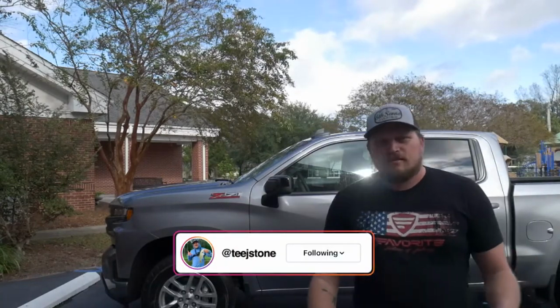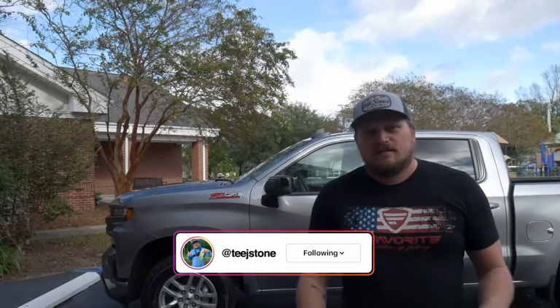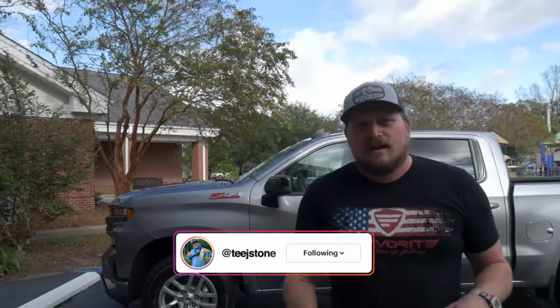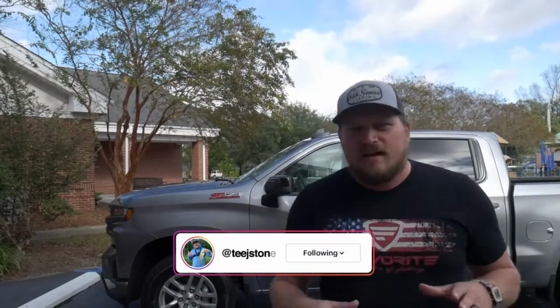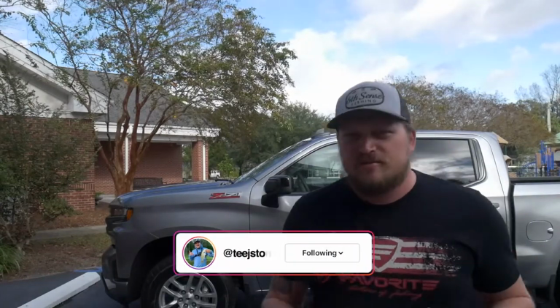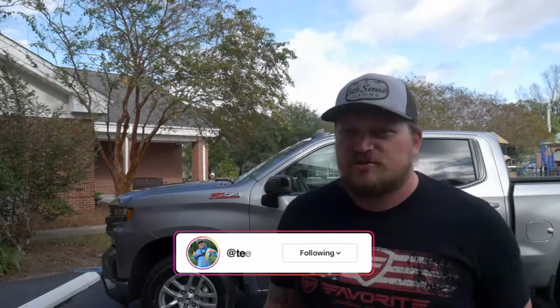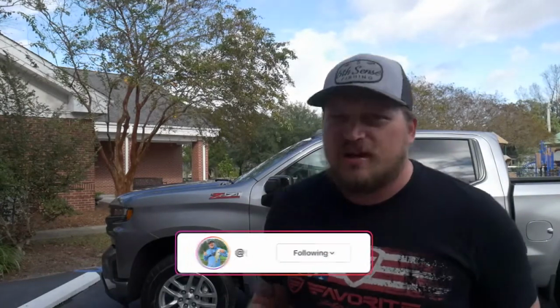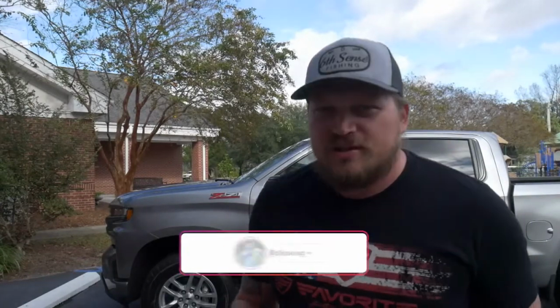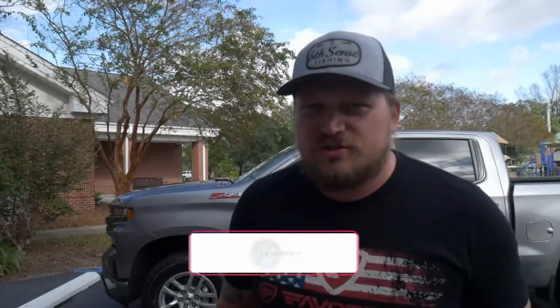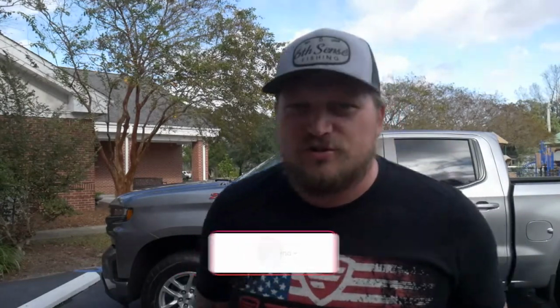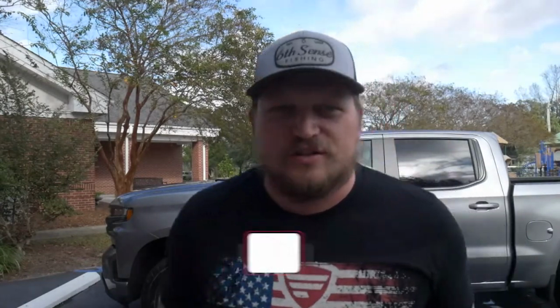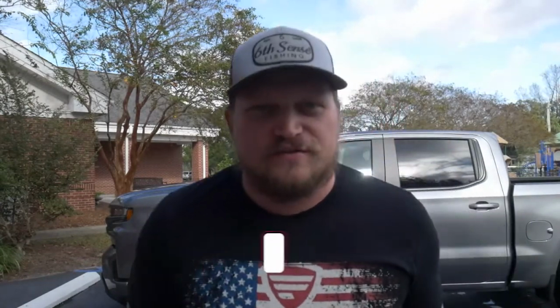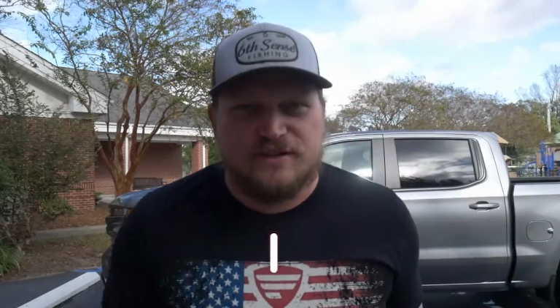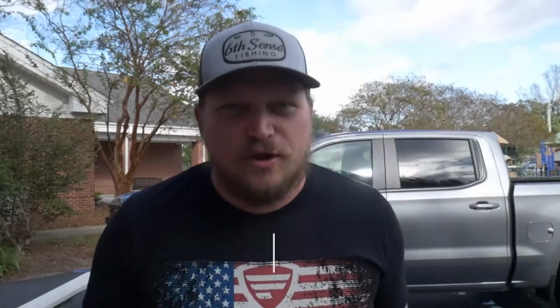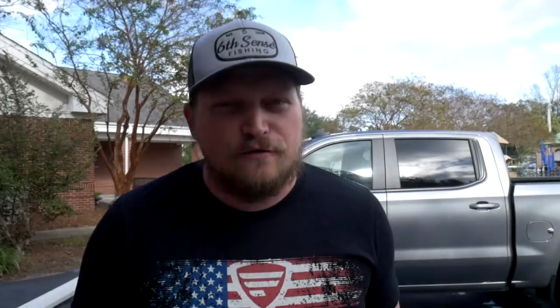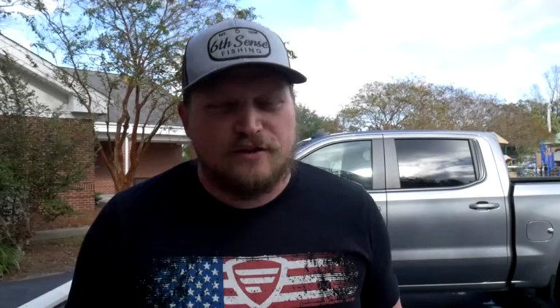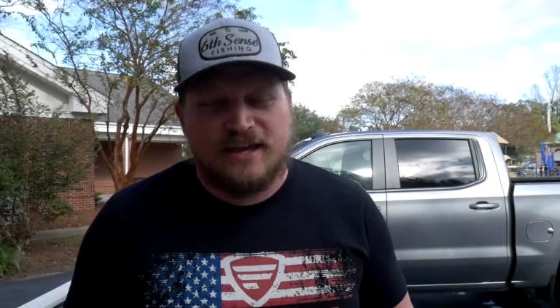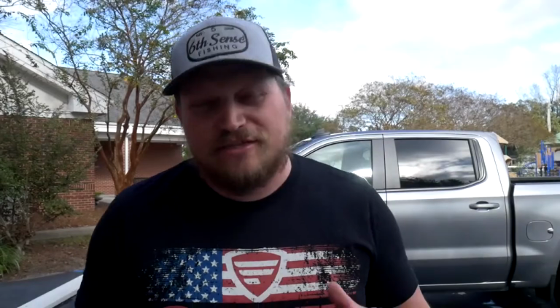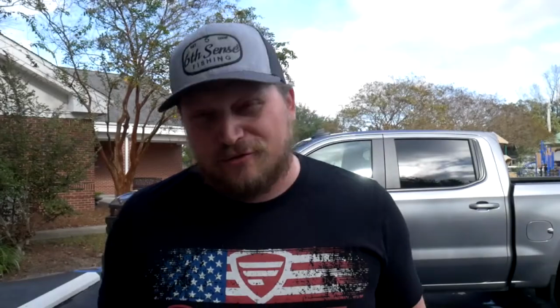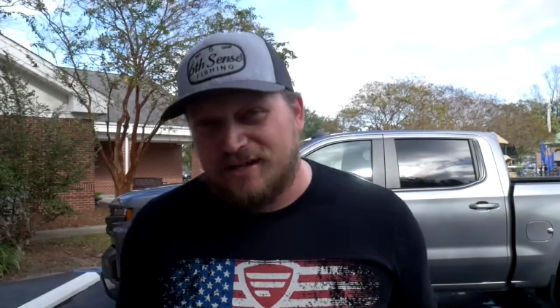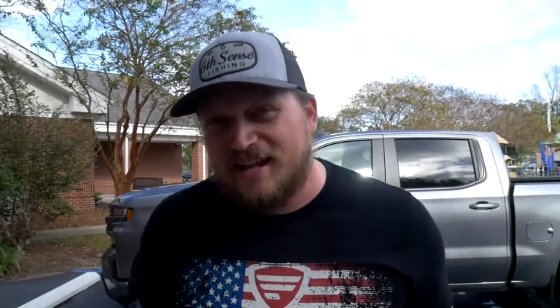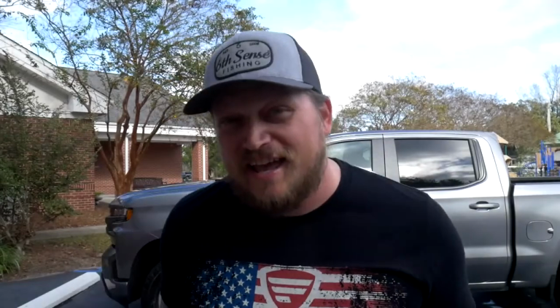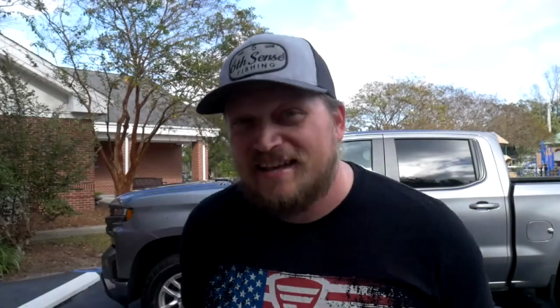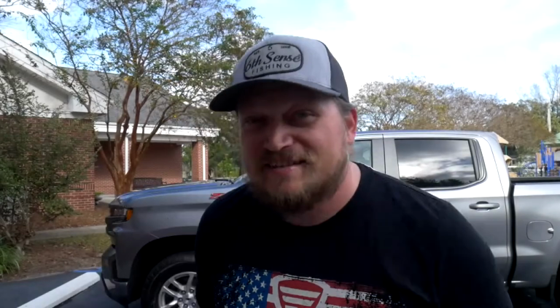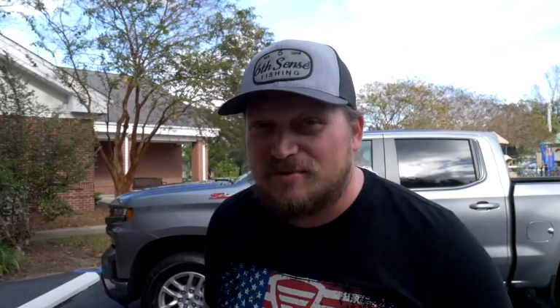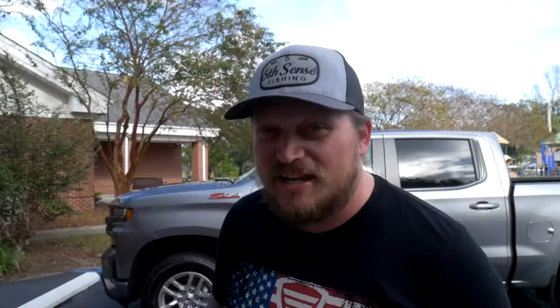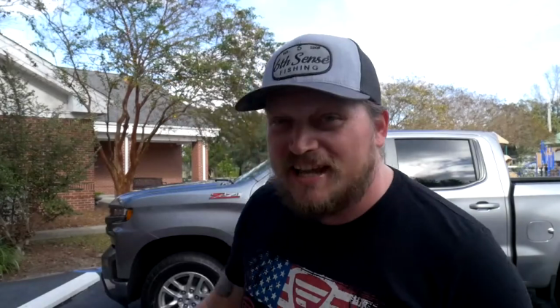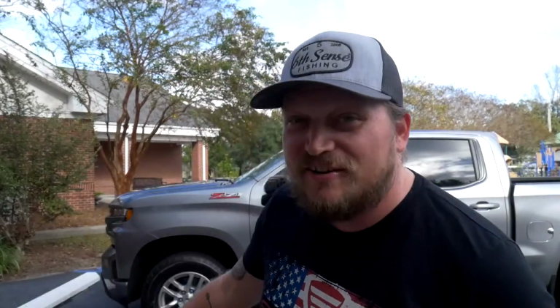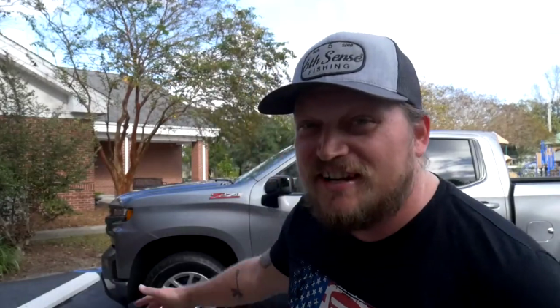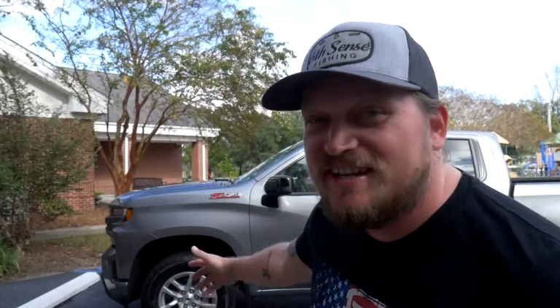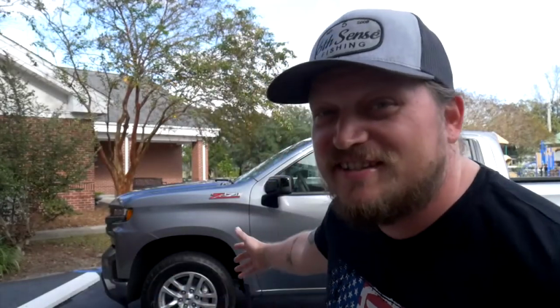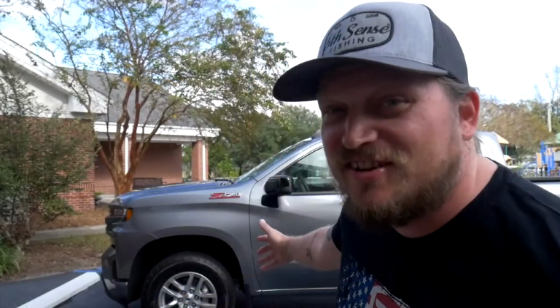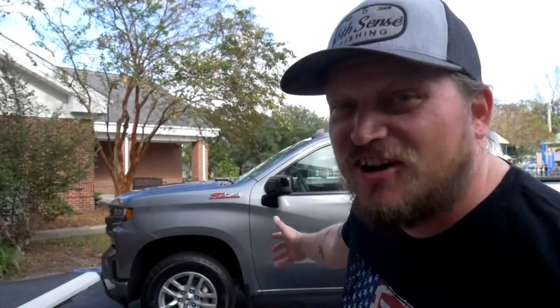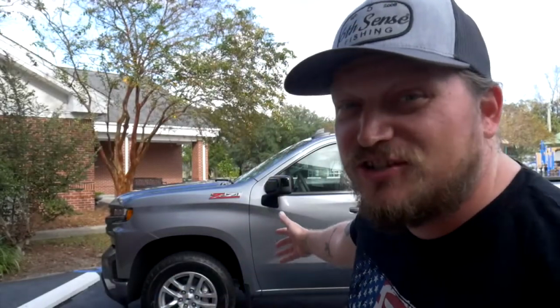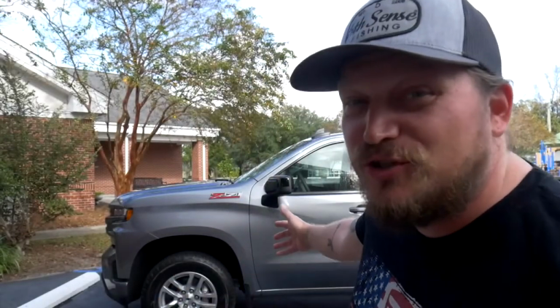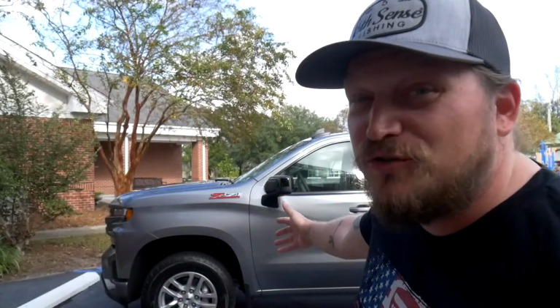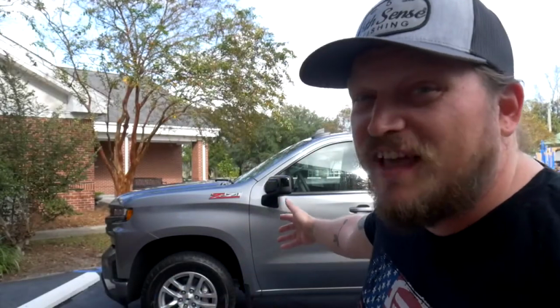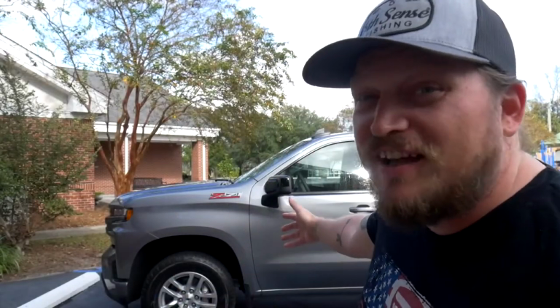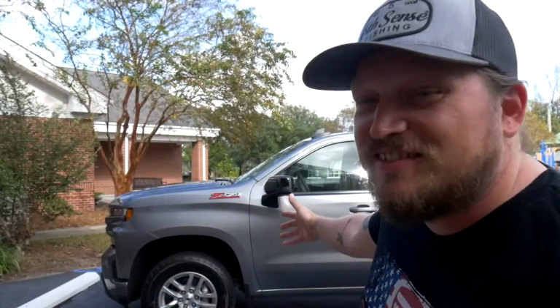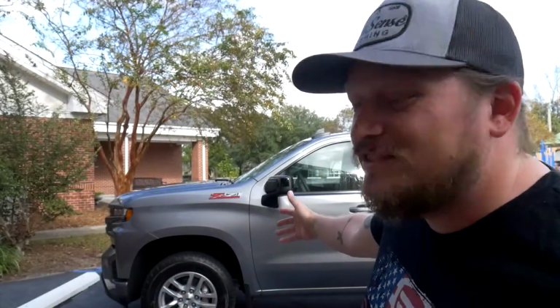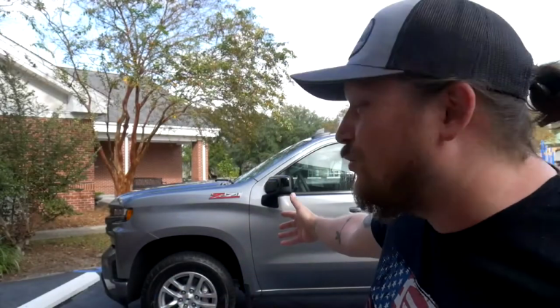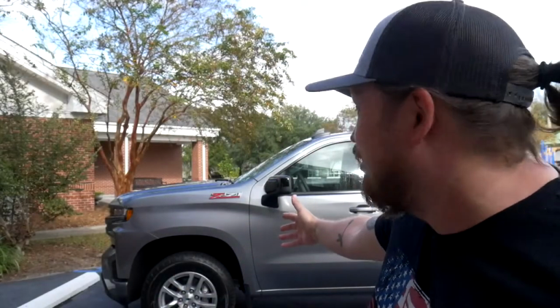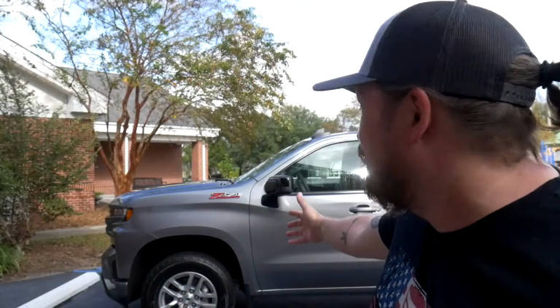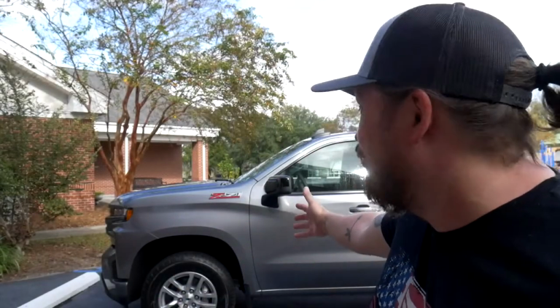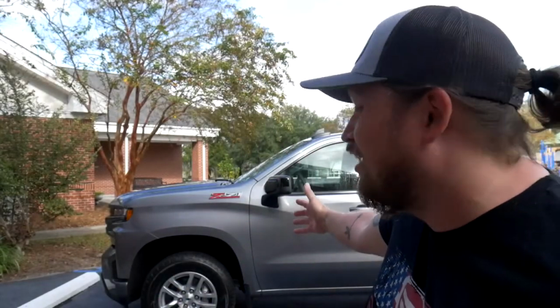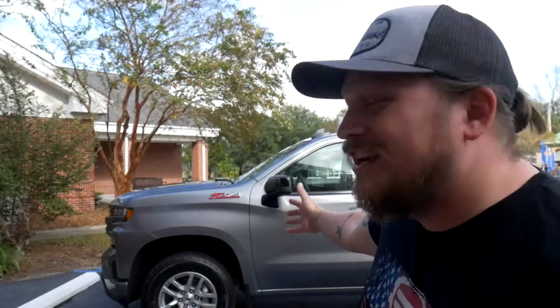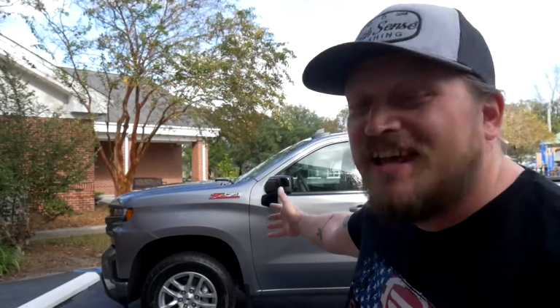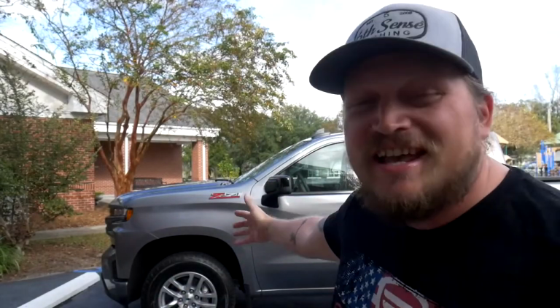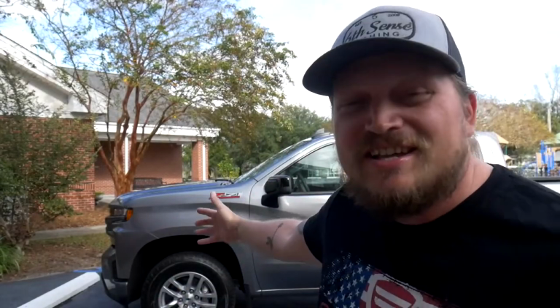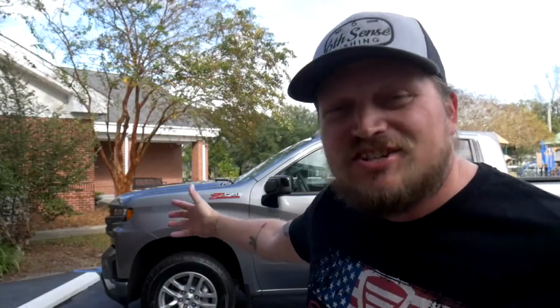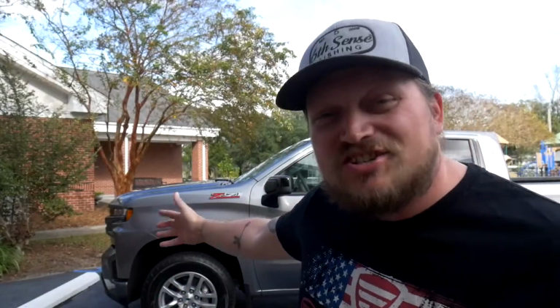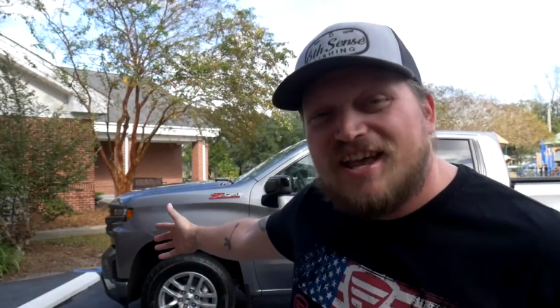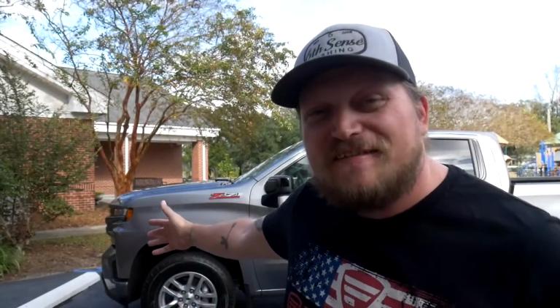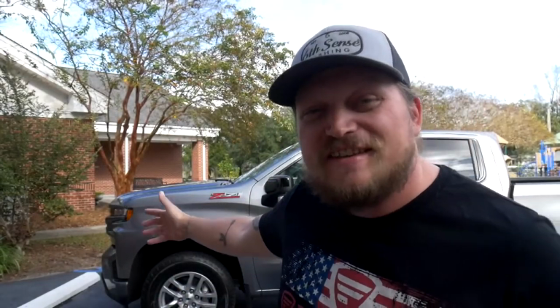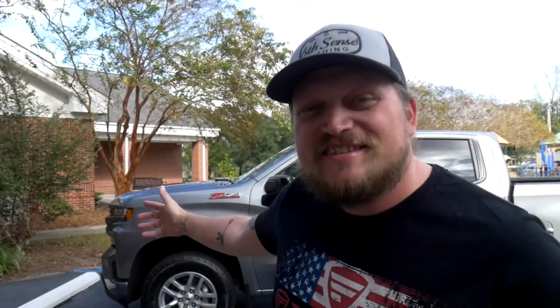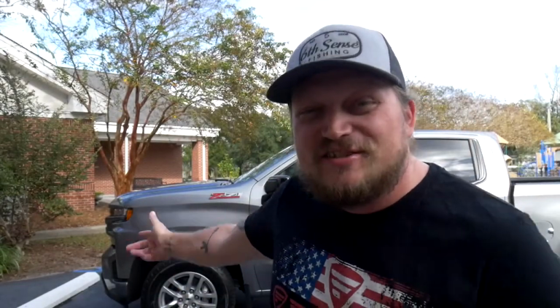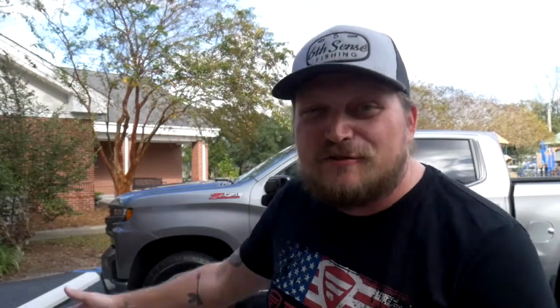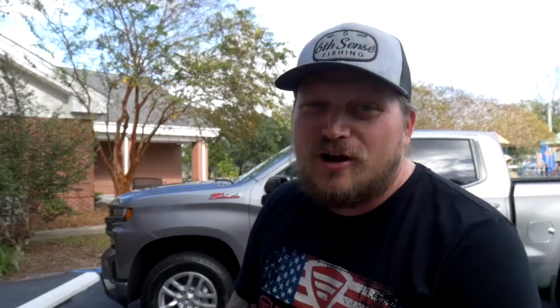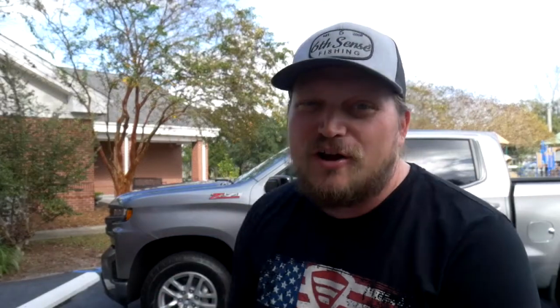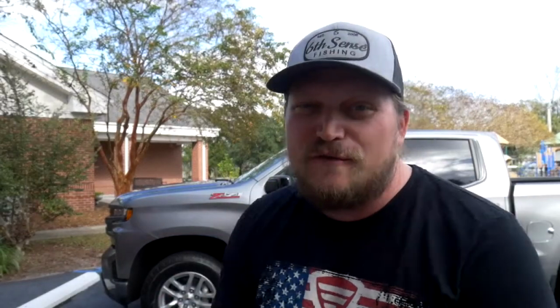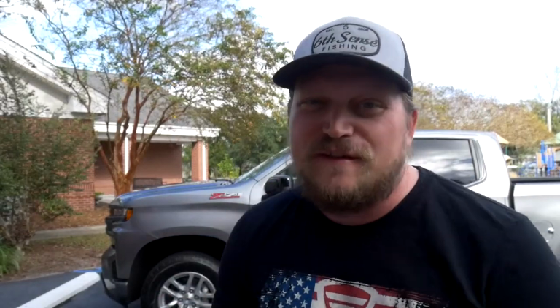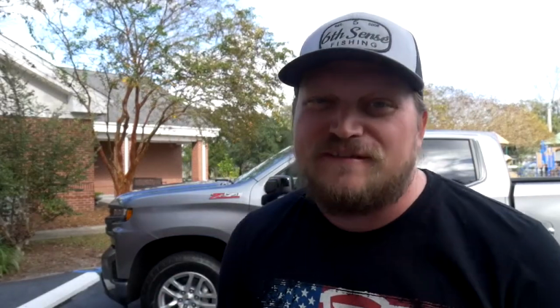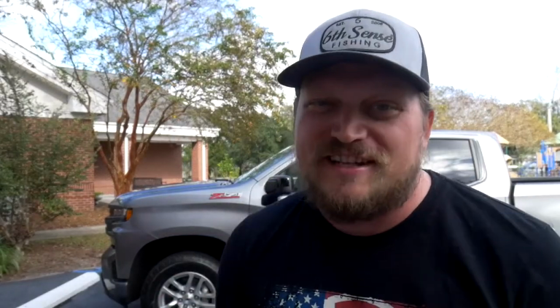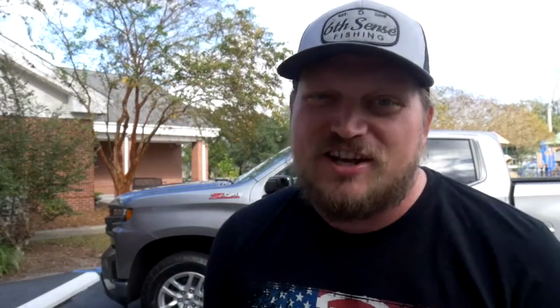I've been trying to shoot this video for like three days, but here it is, our 2021 Chevy Silverado 1500.